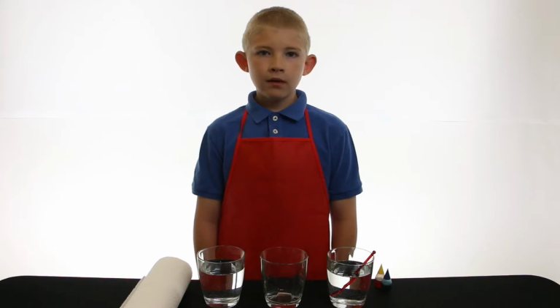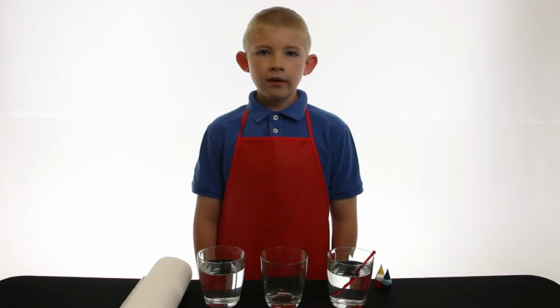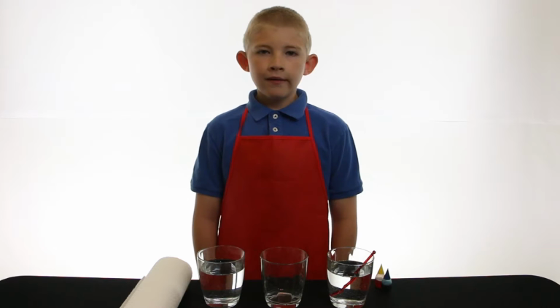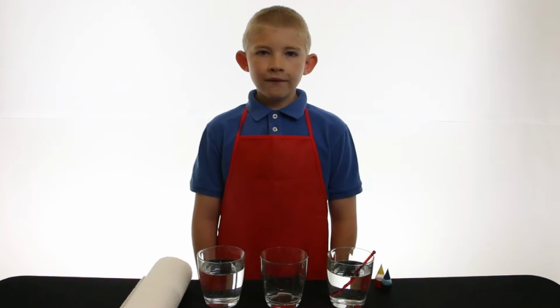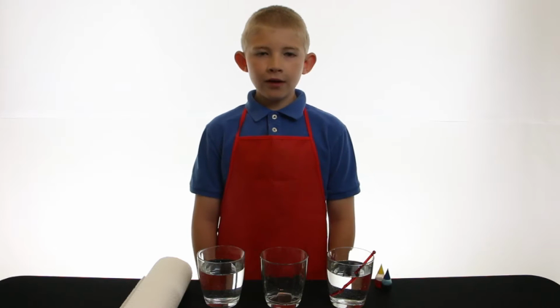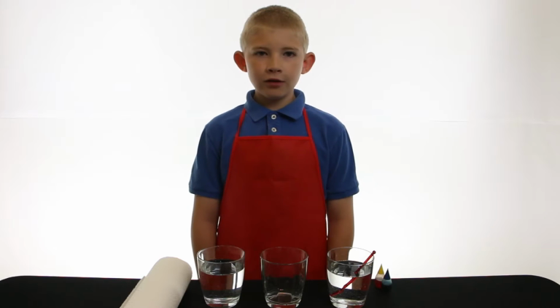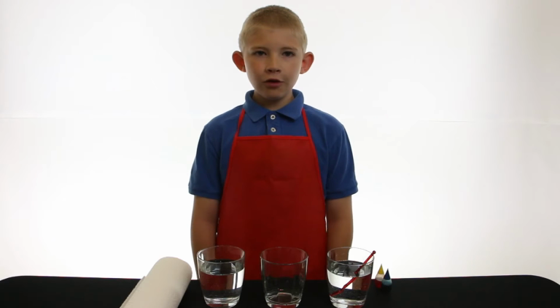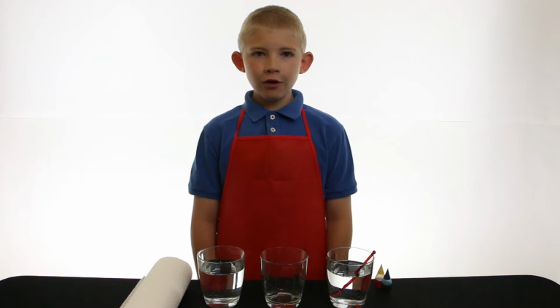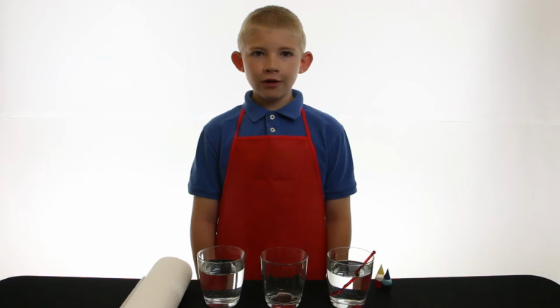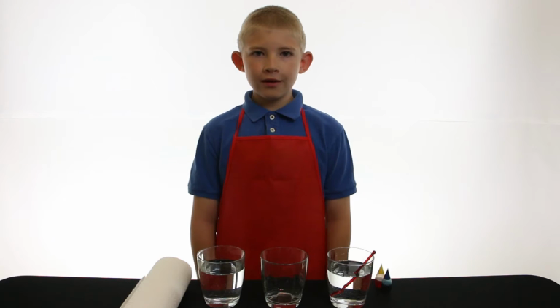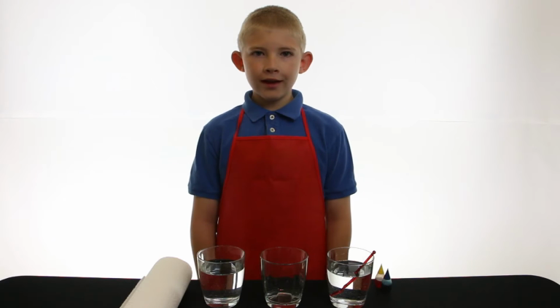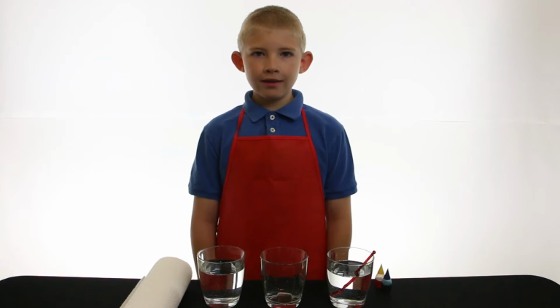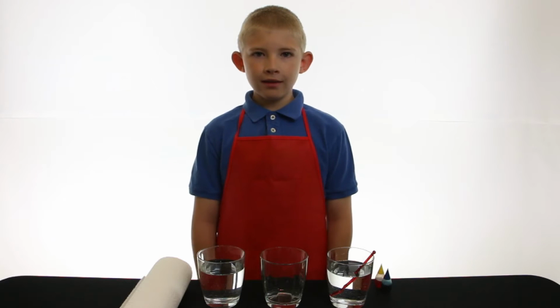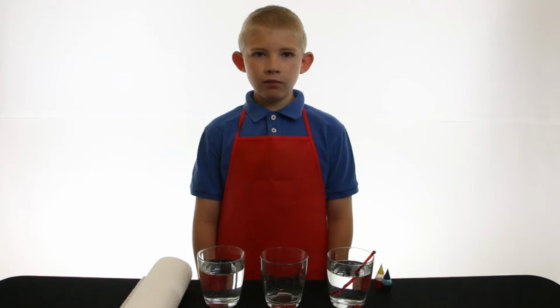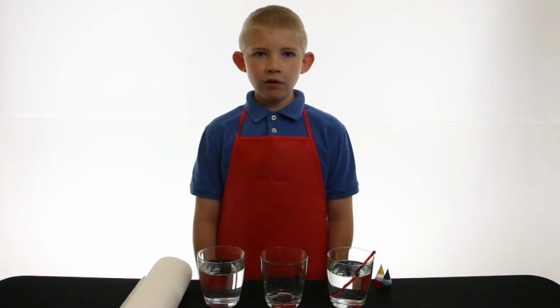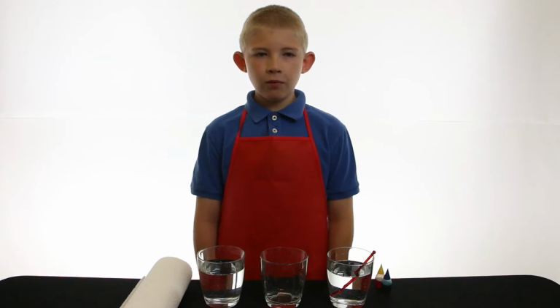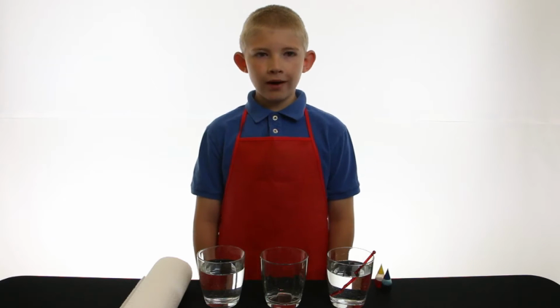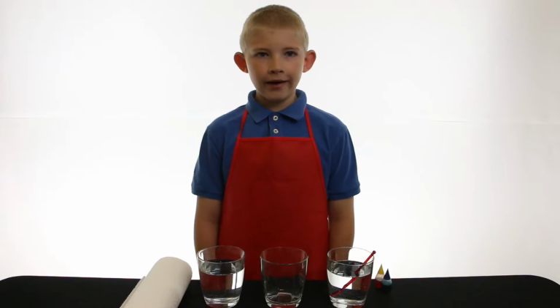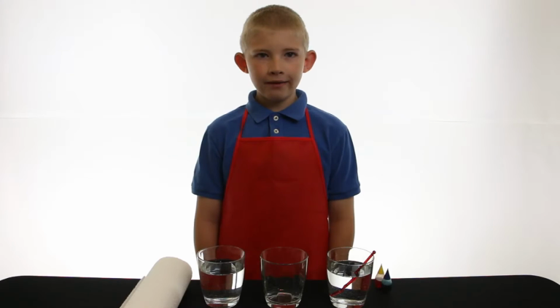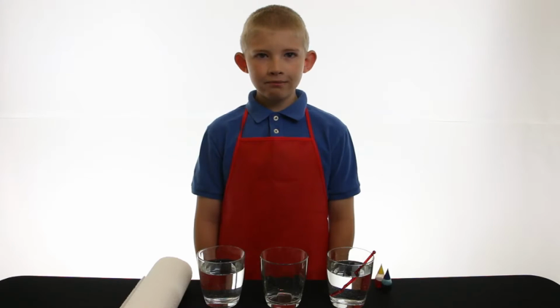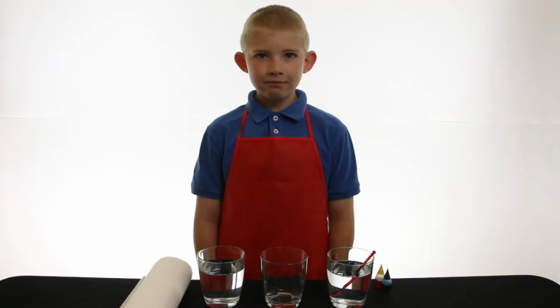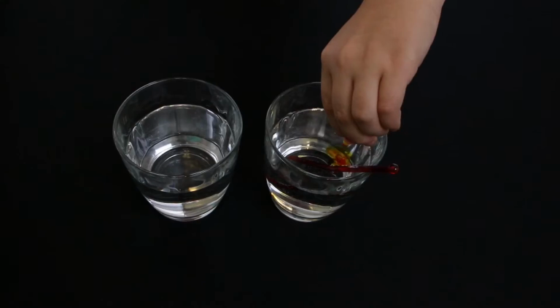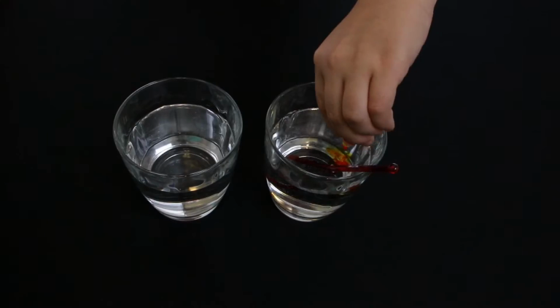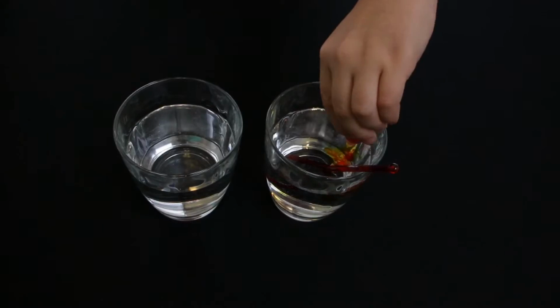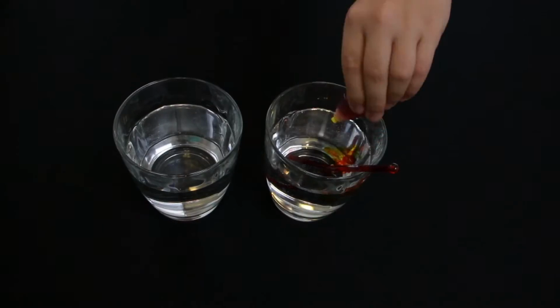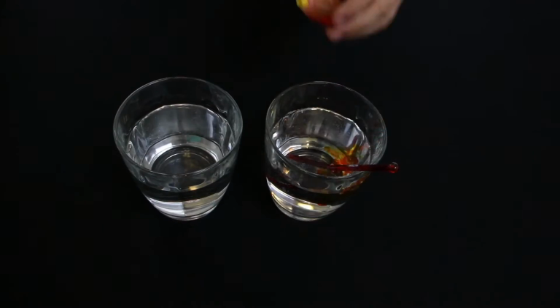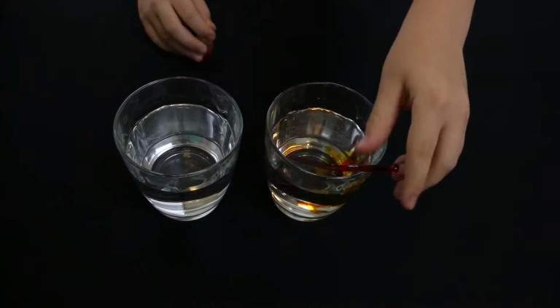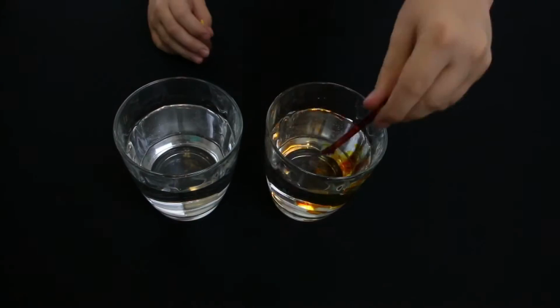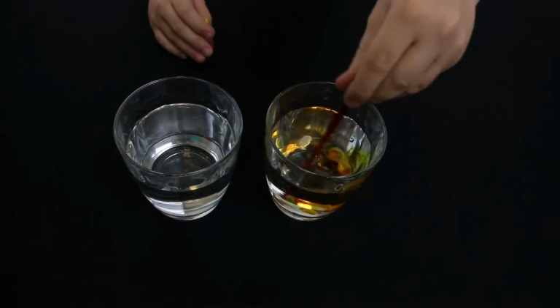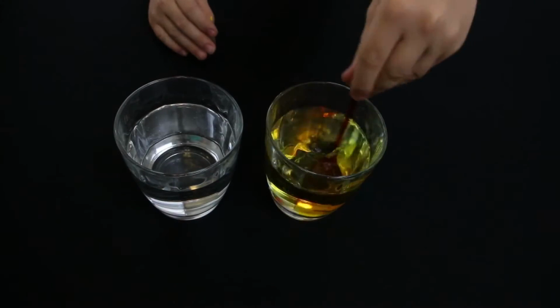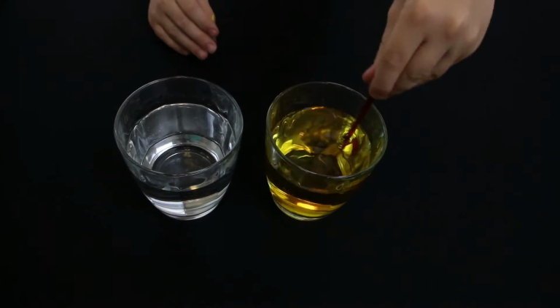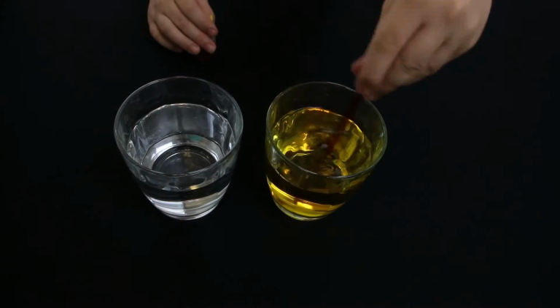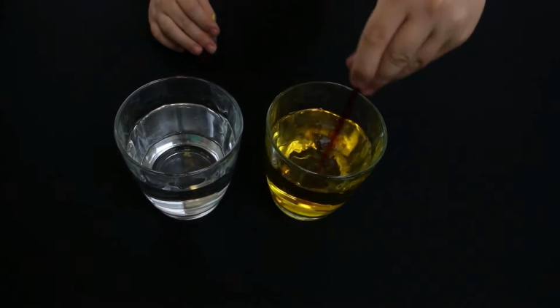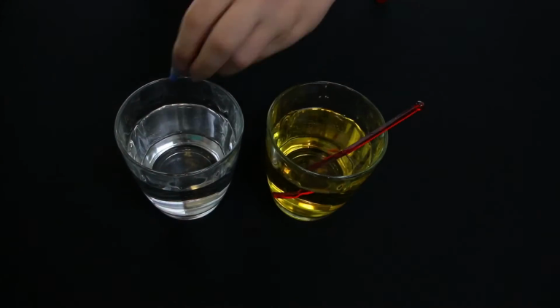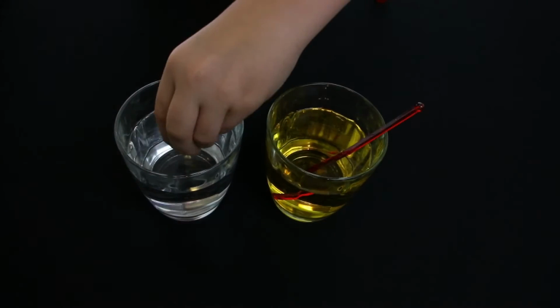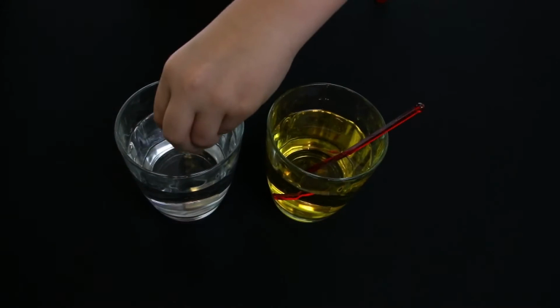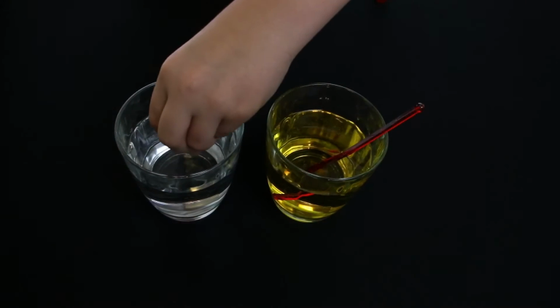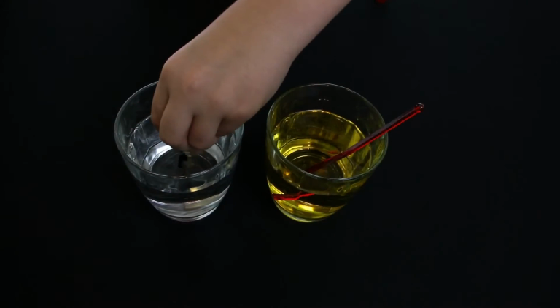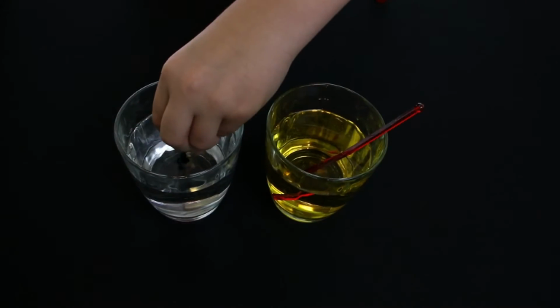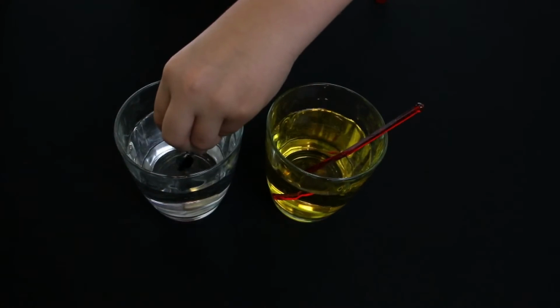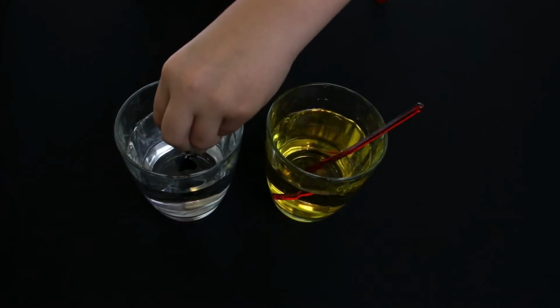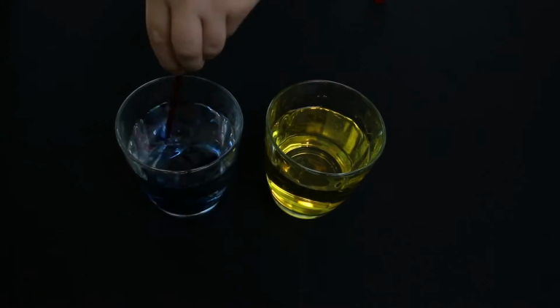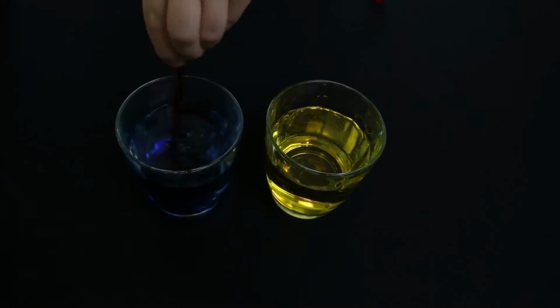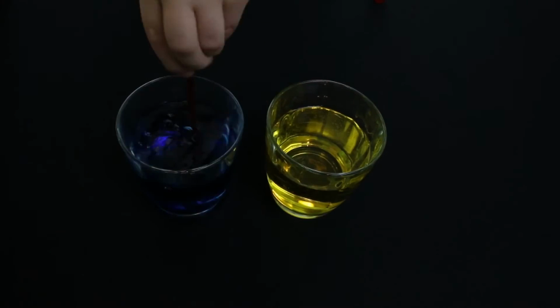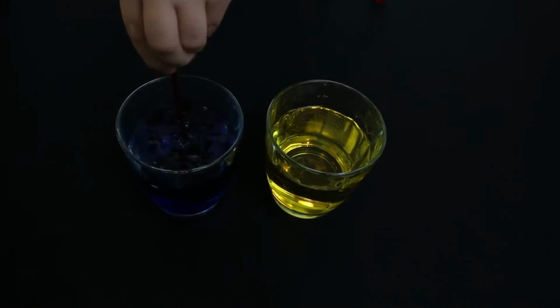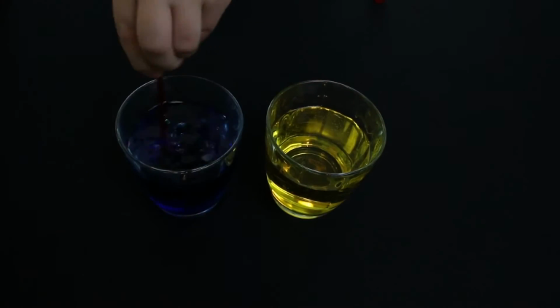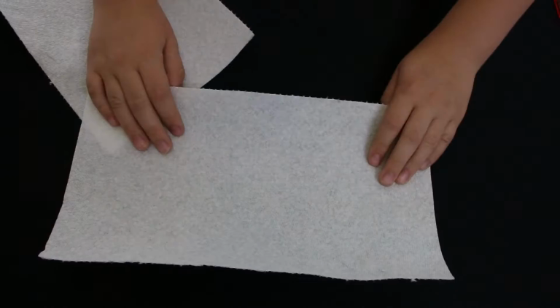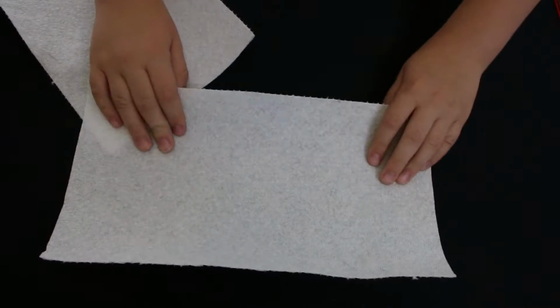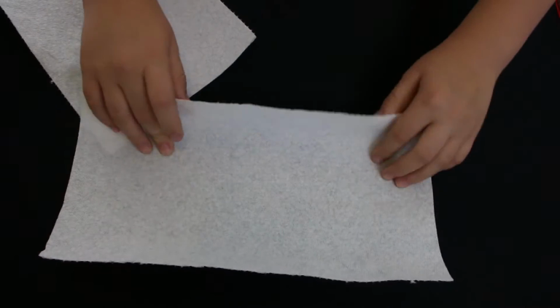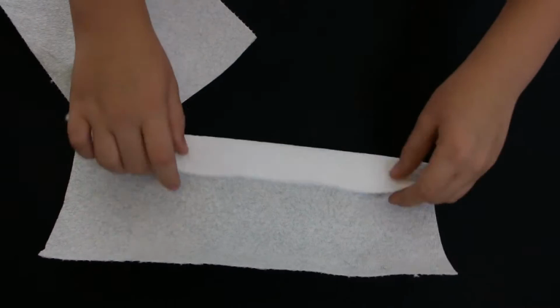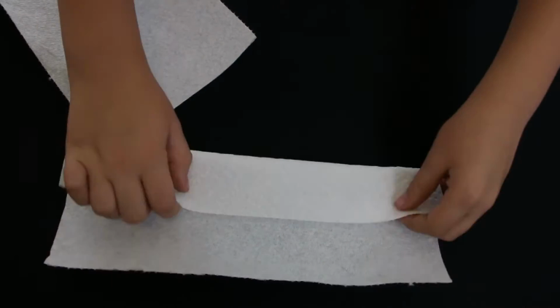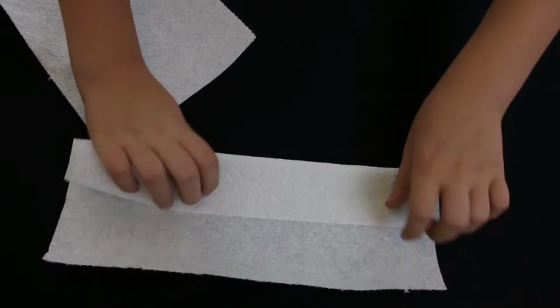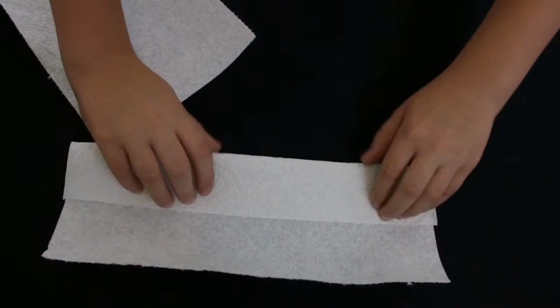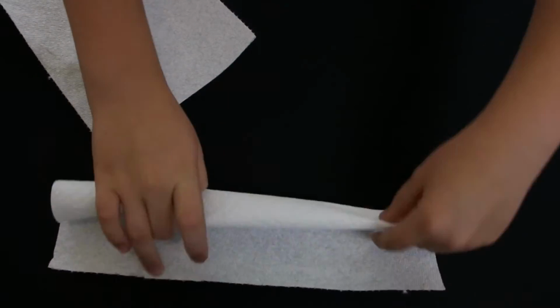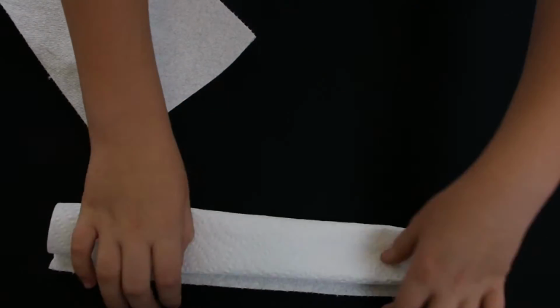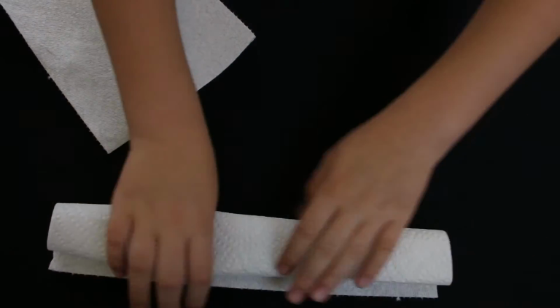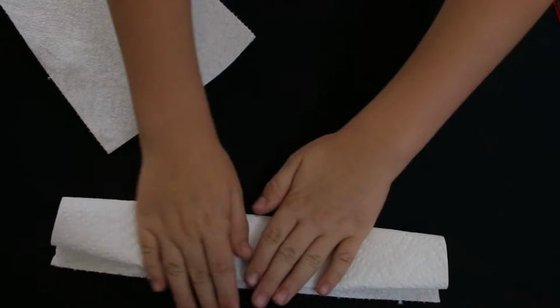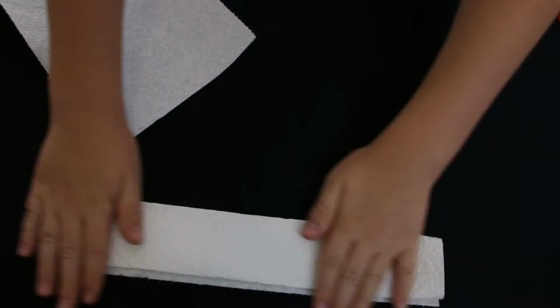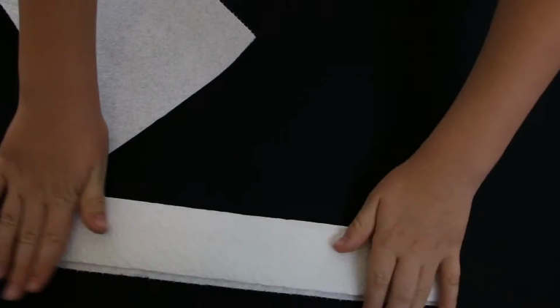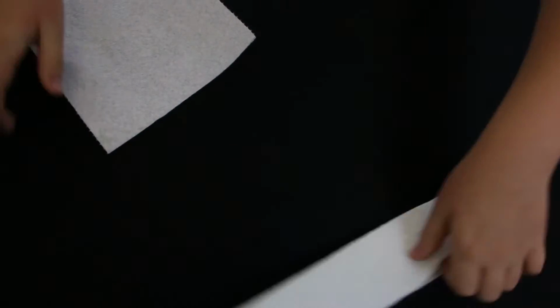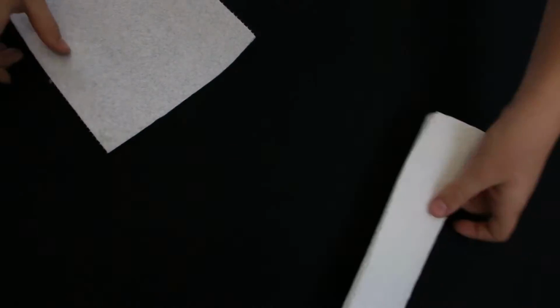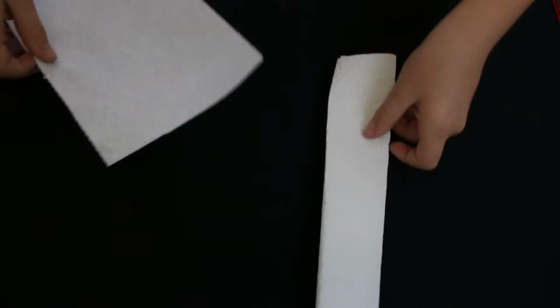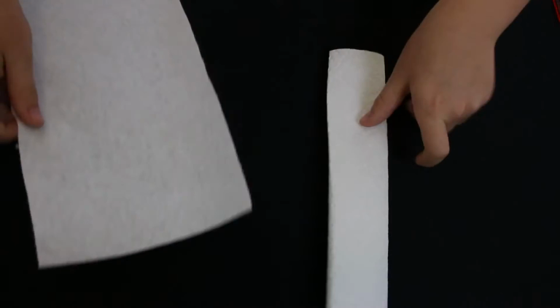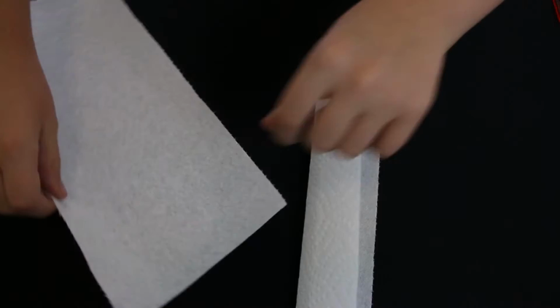Fill two of your glasses with water. Add different food coloring in the two cups of water. I'll fold two paper towels.